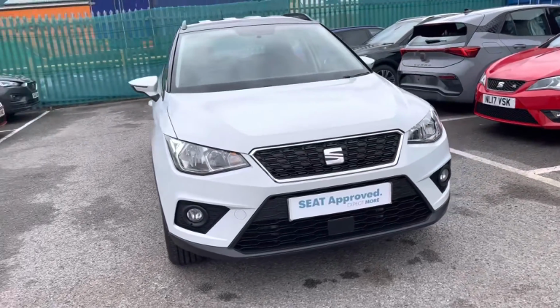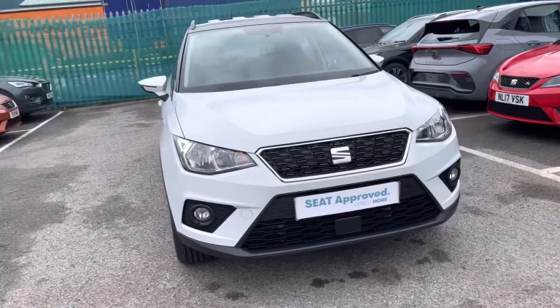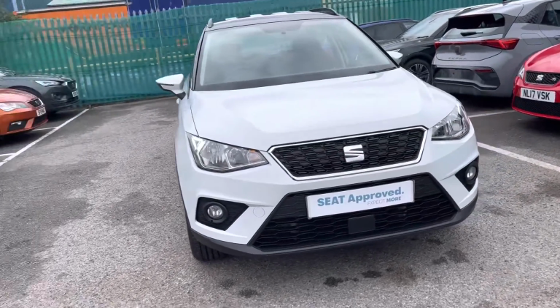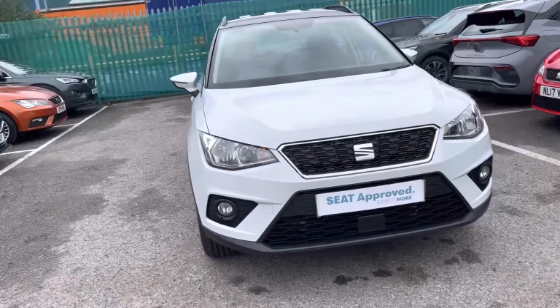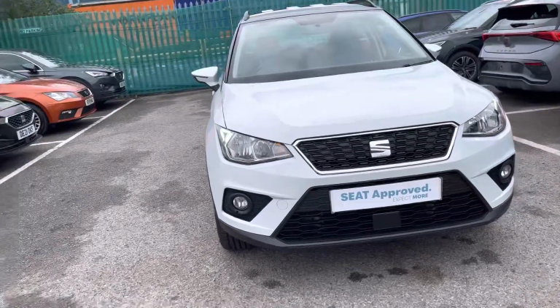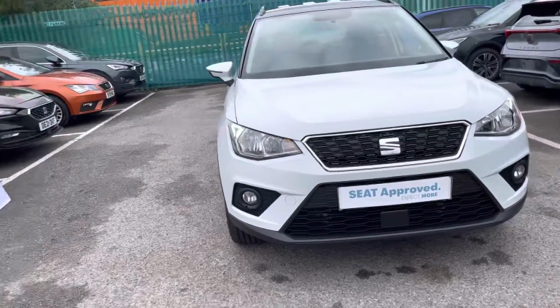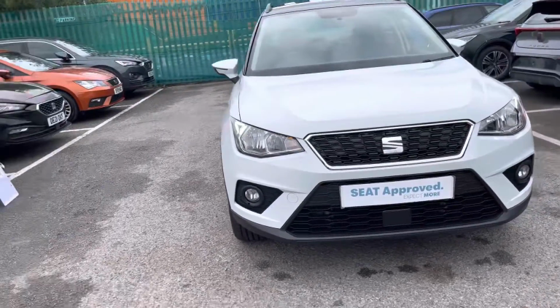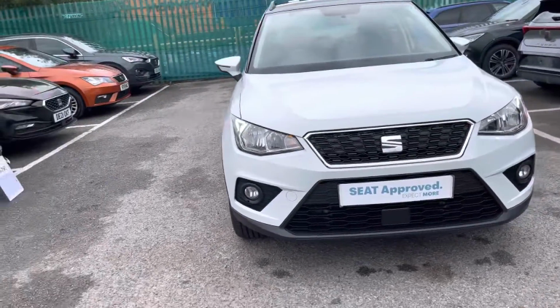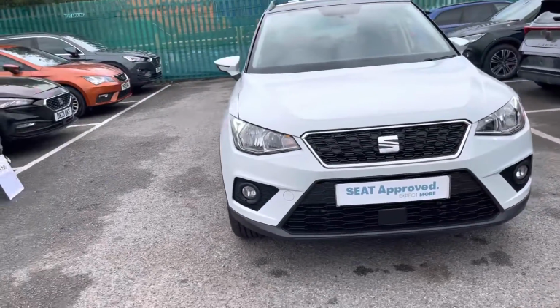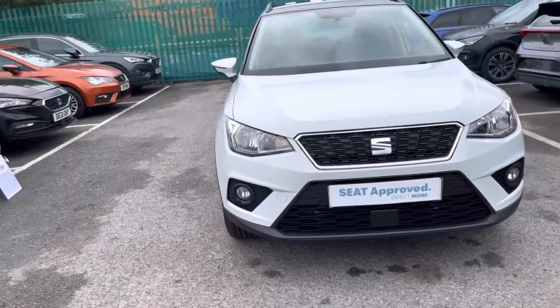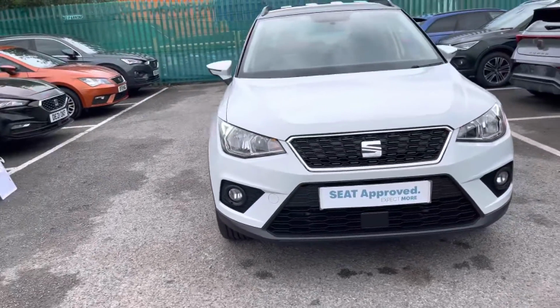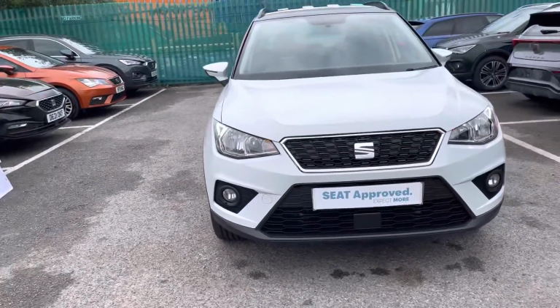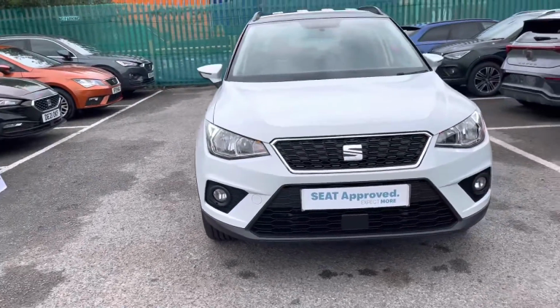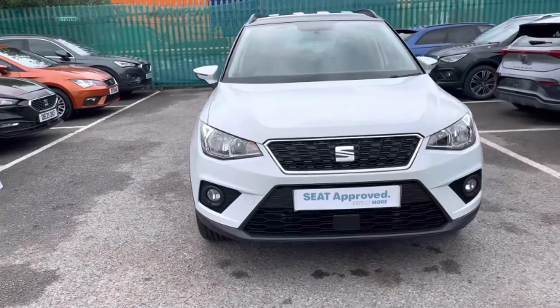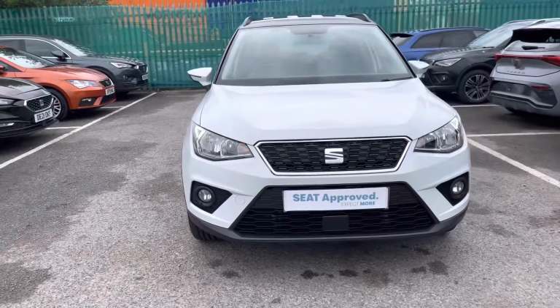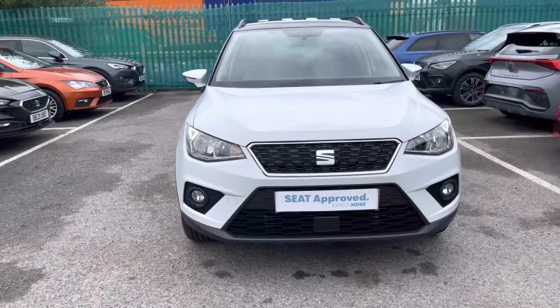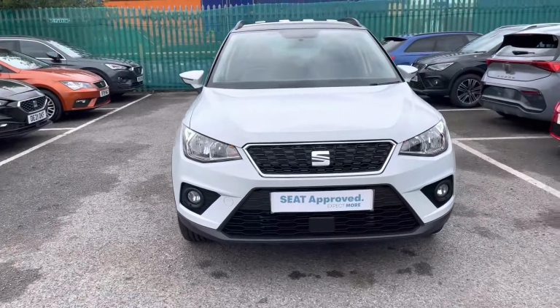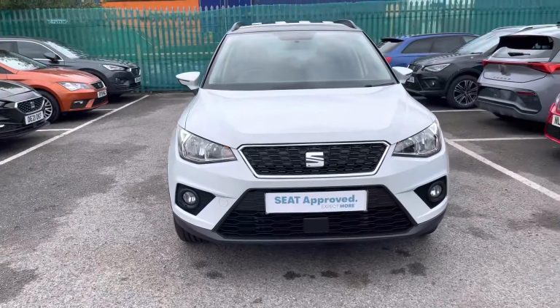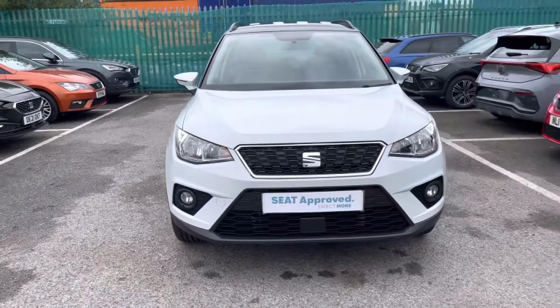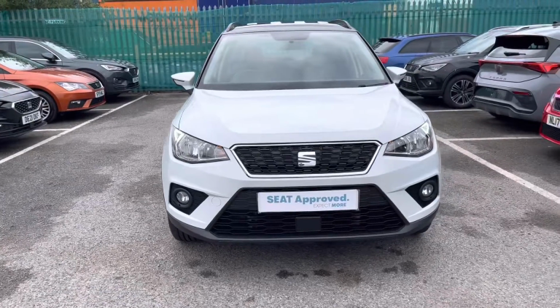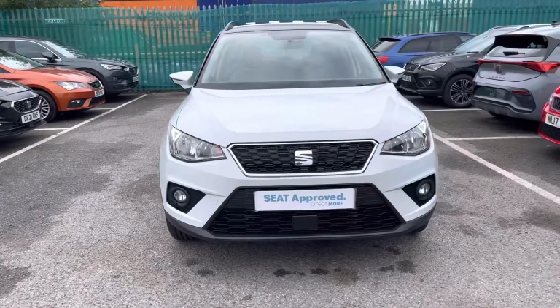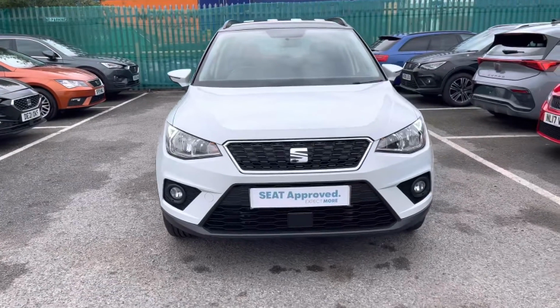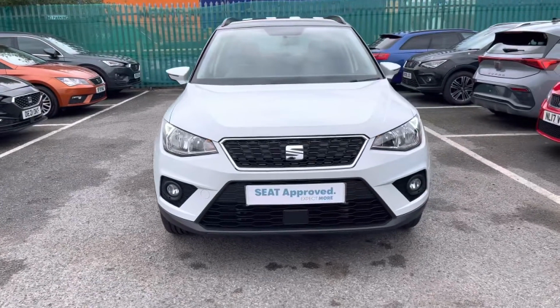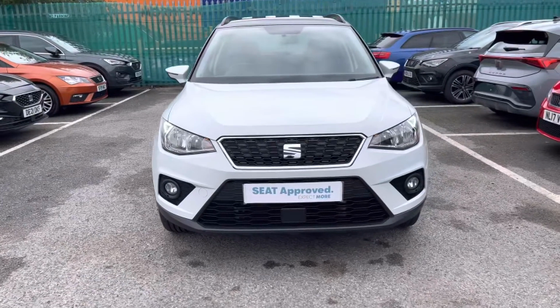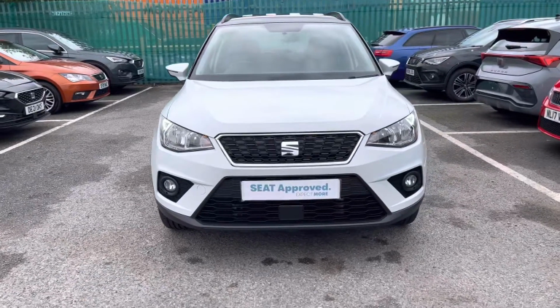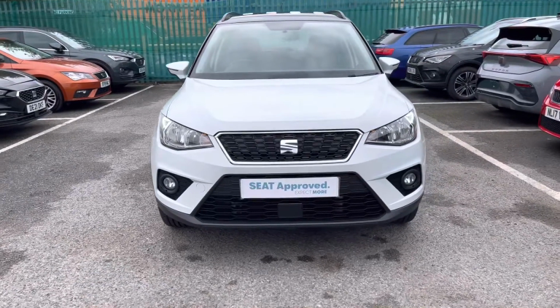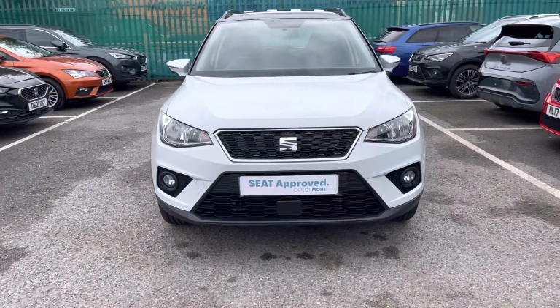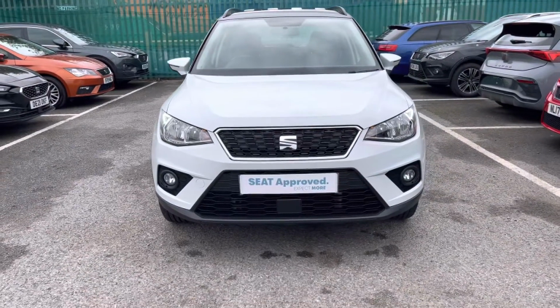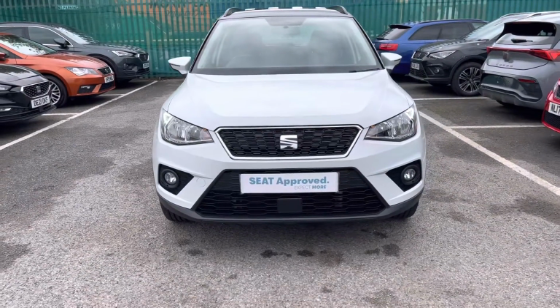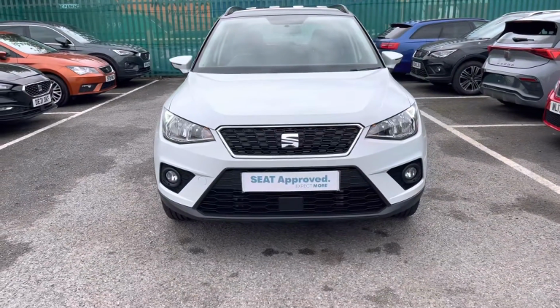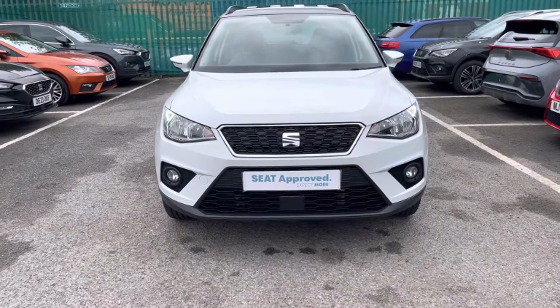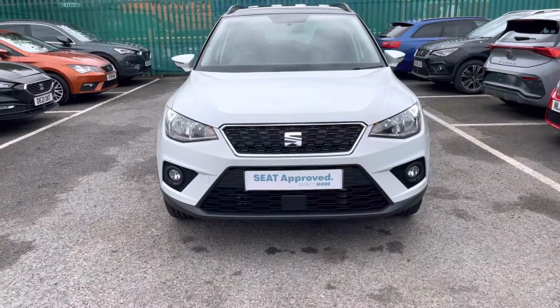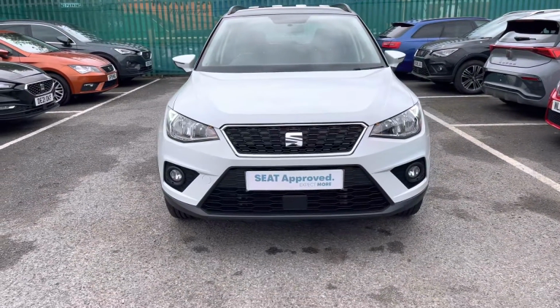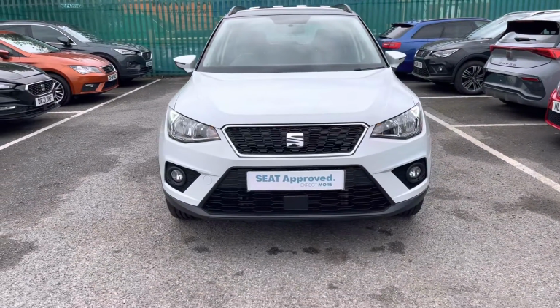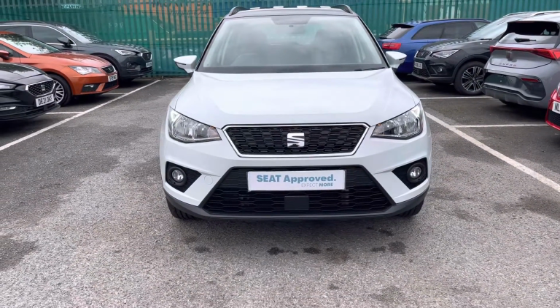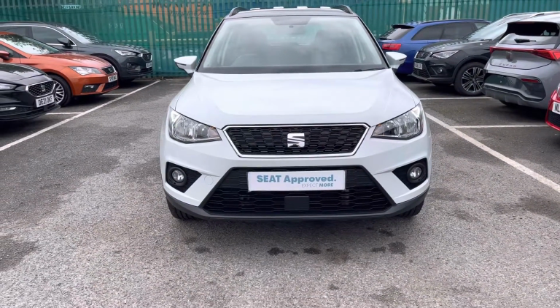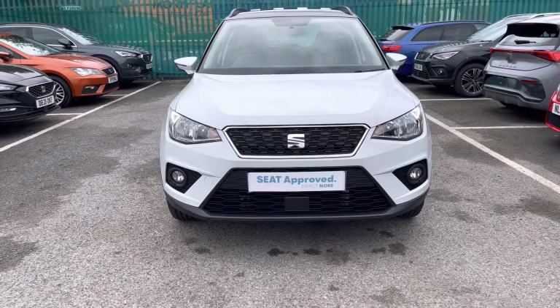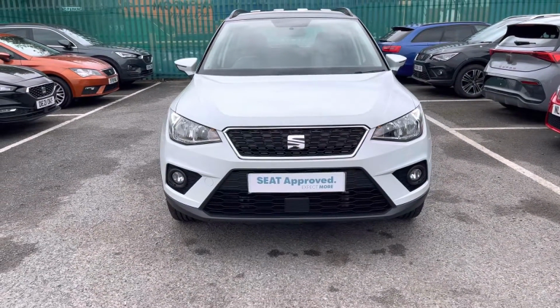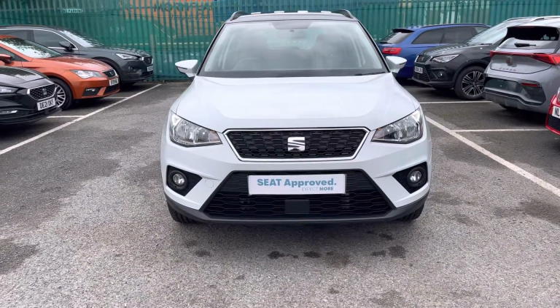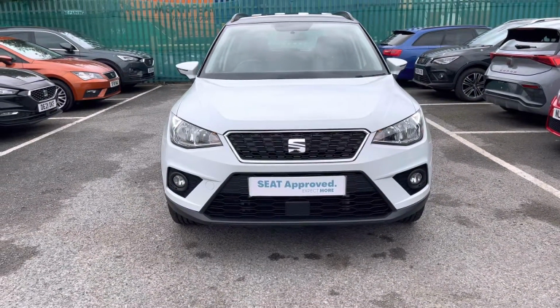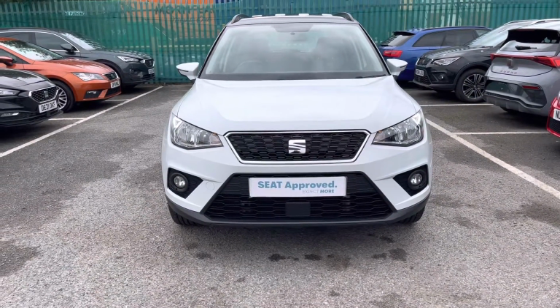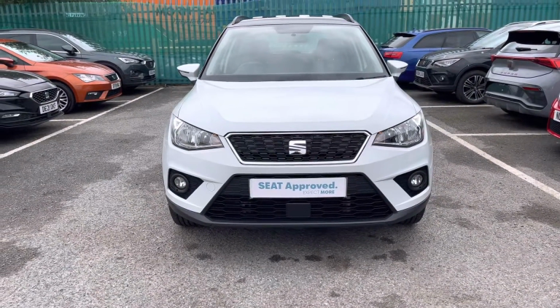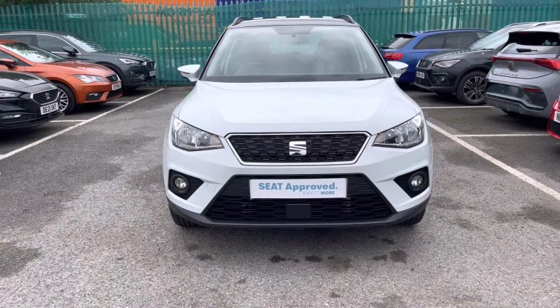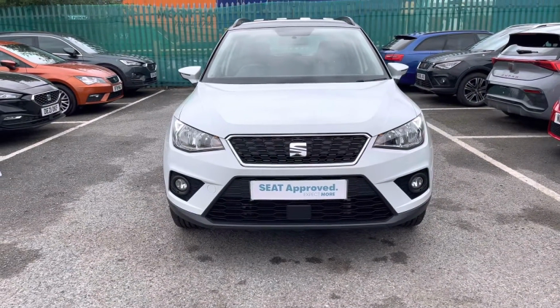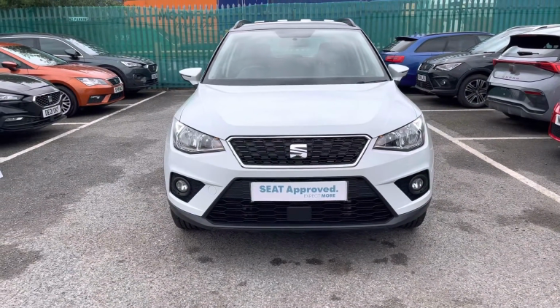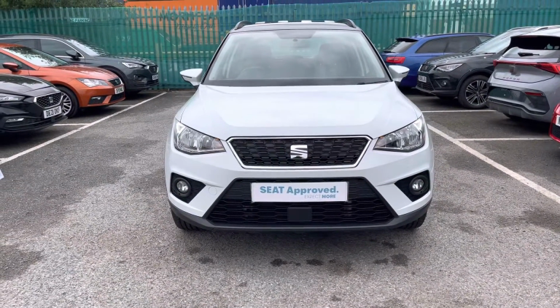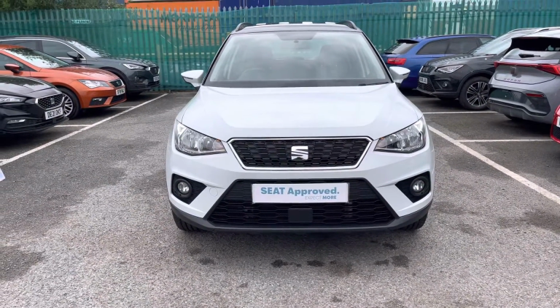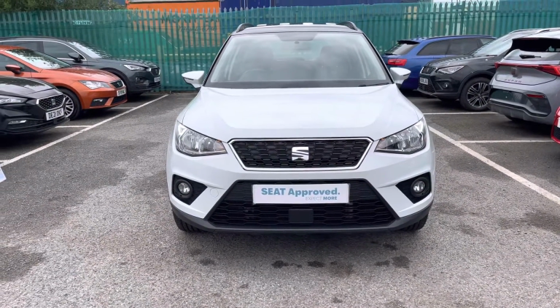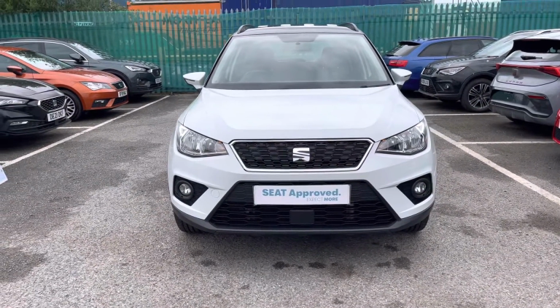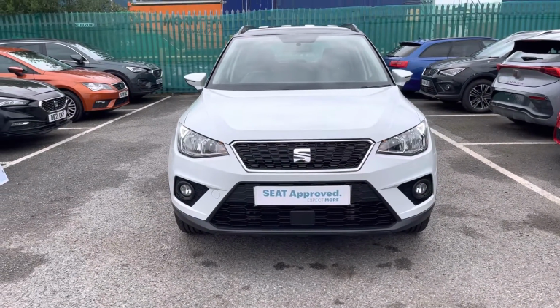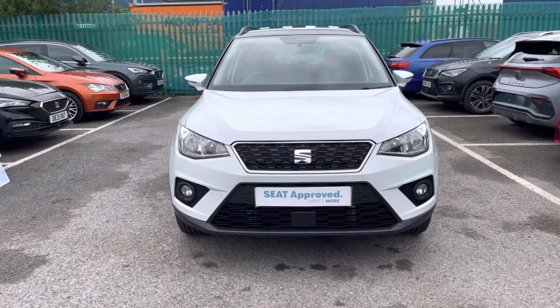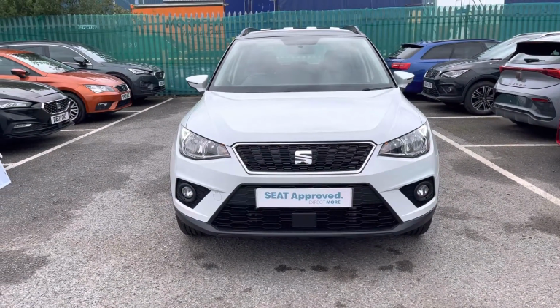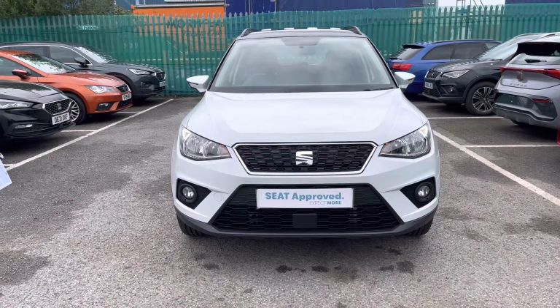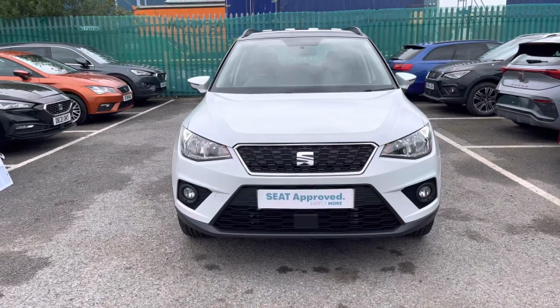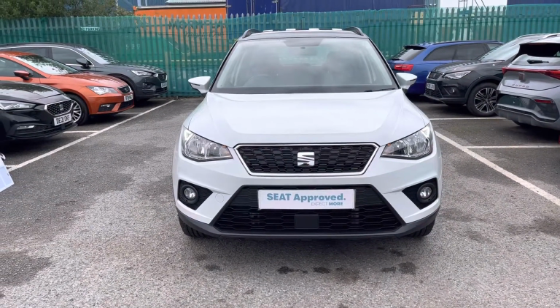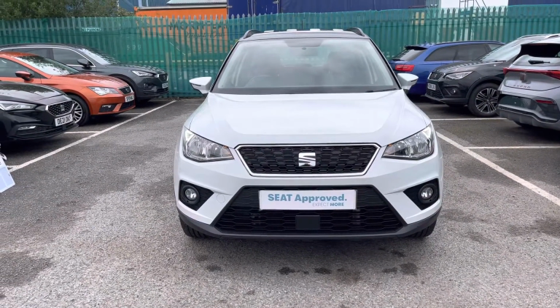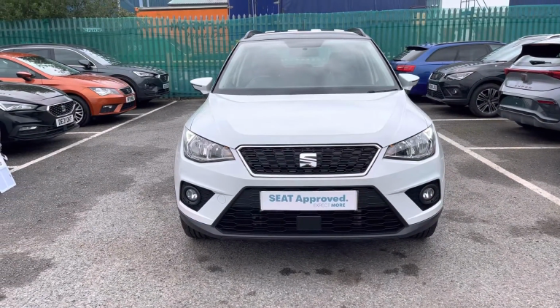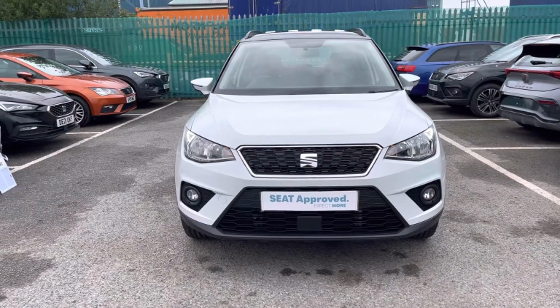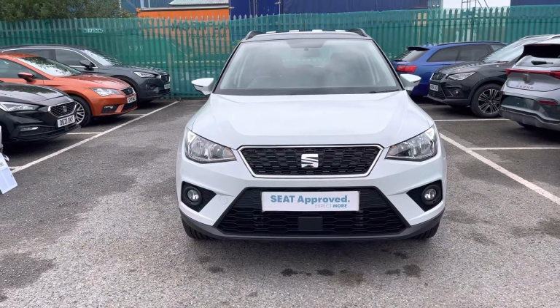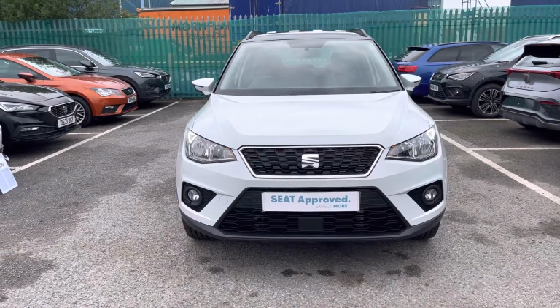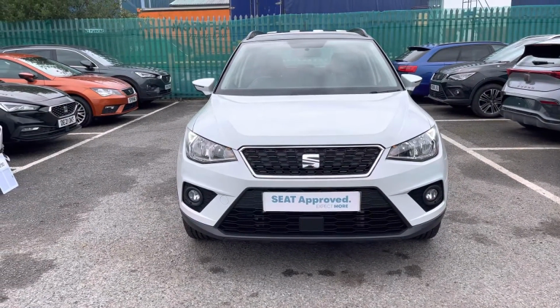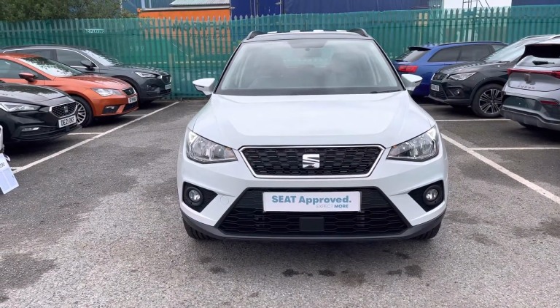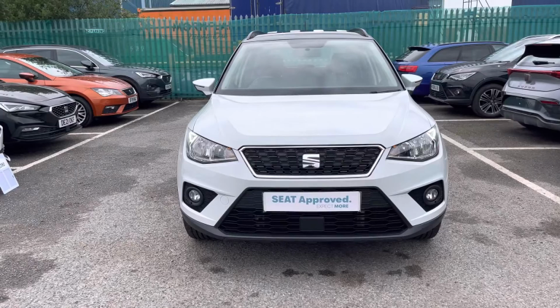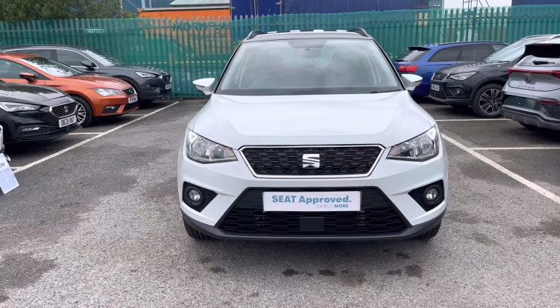It comes with the petrol manual engine, 115 PS, and also 16,638 miles.